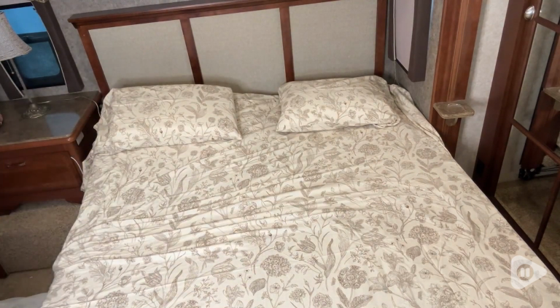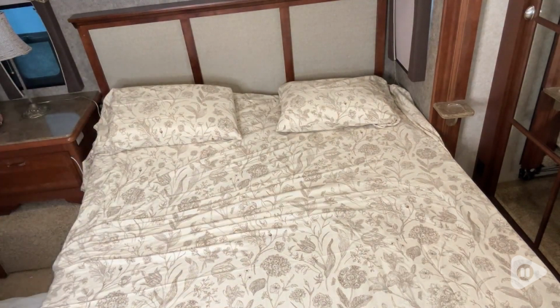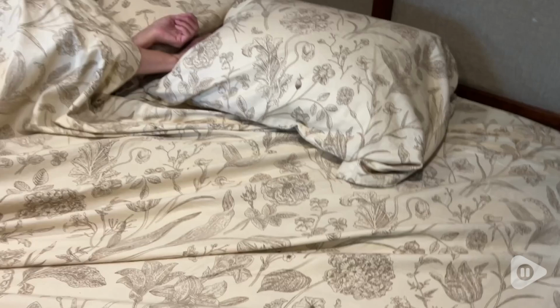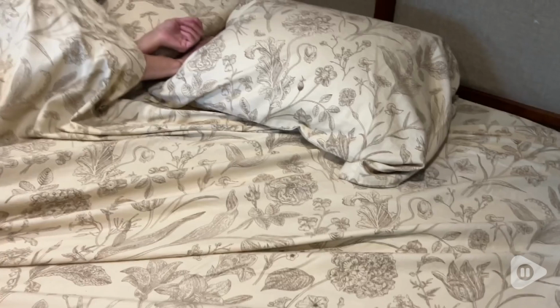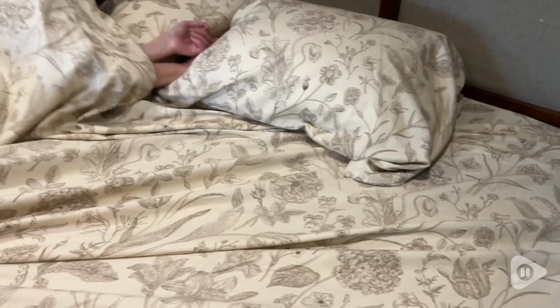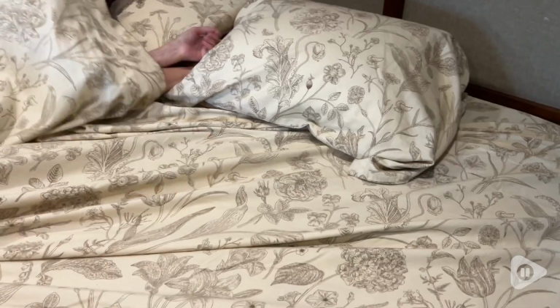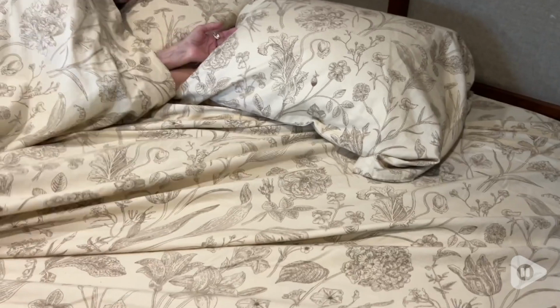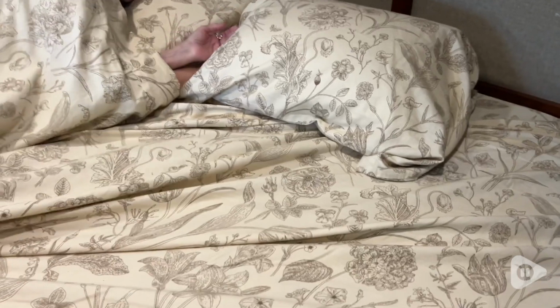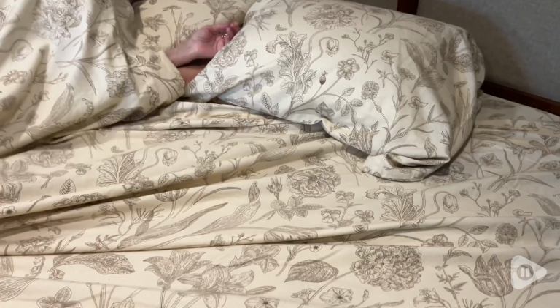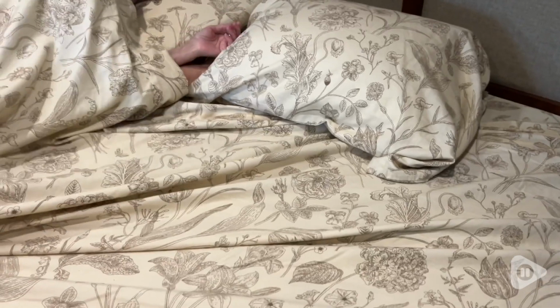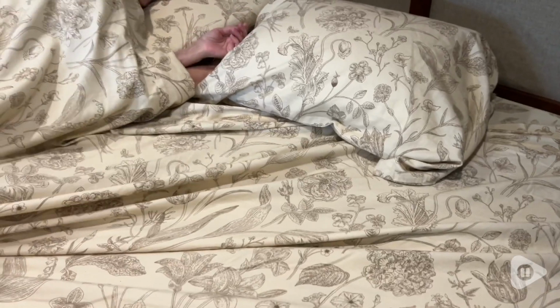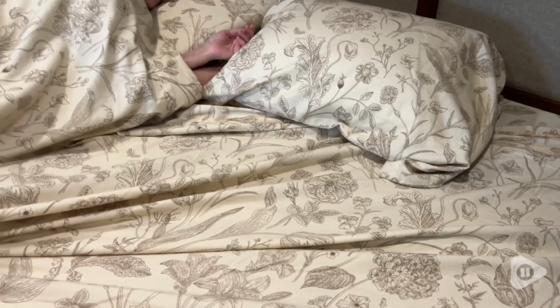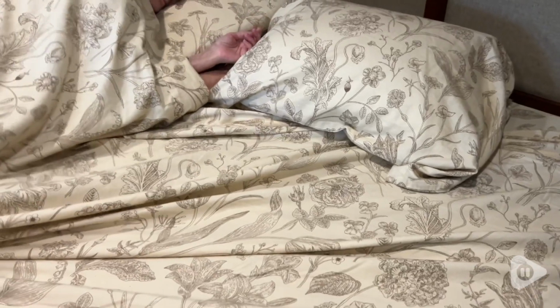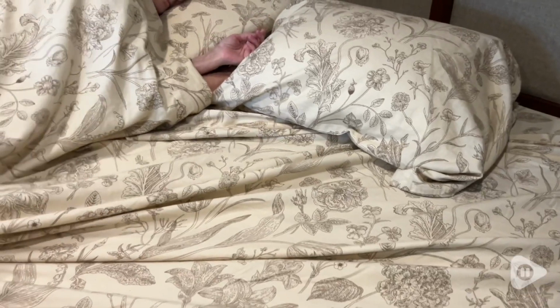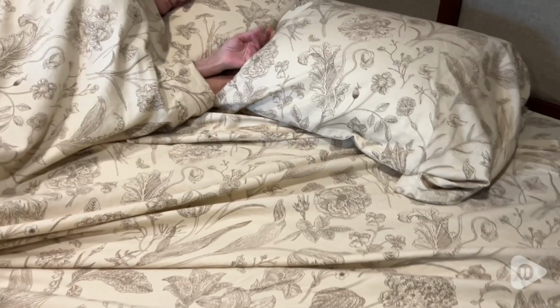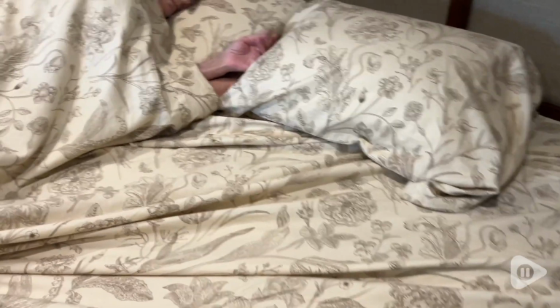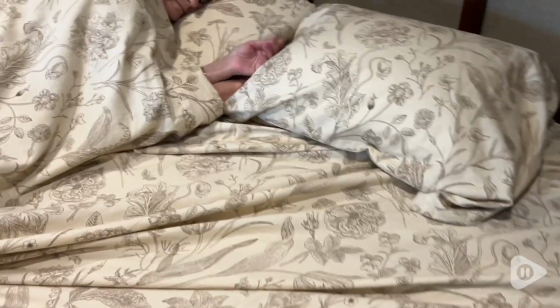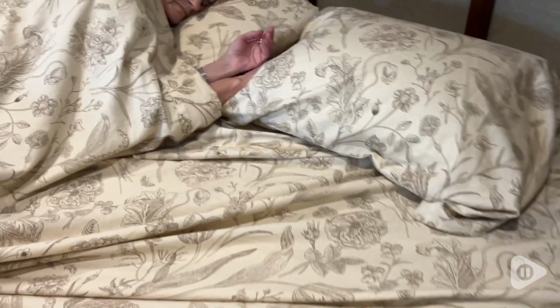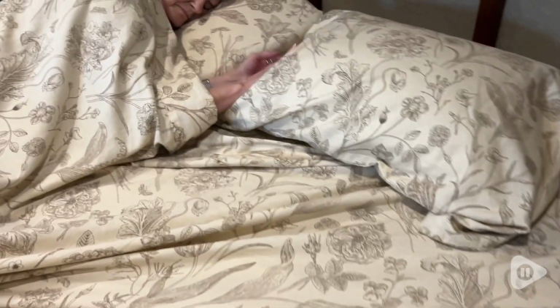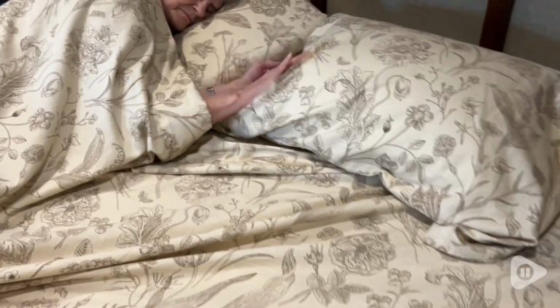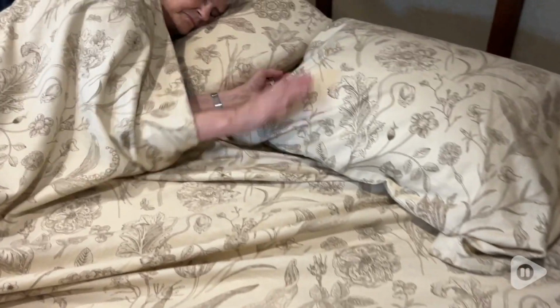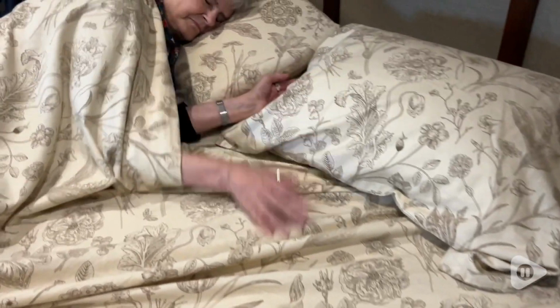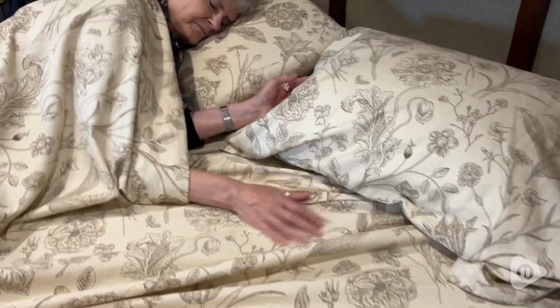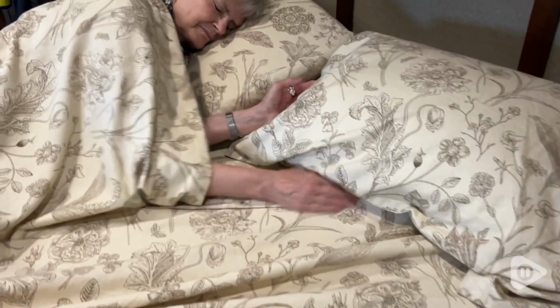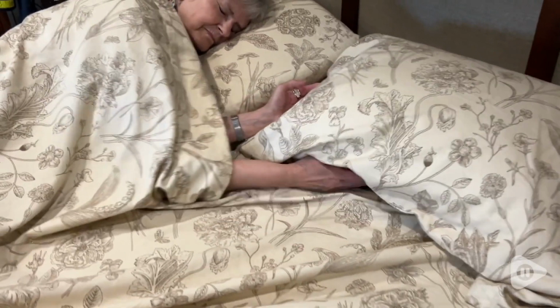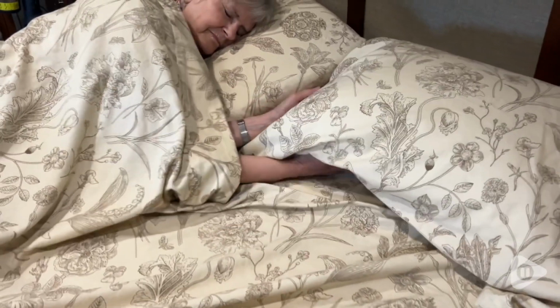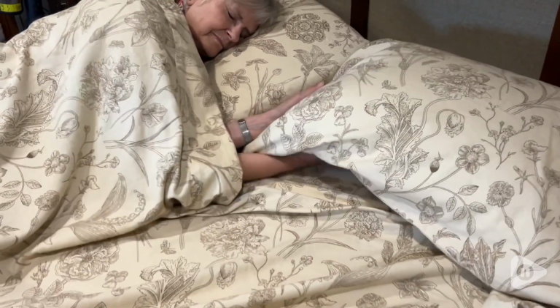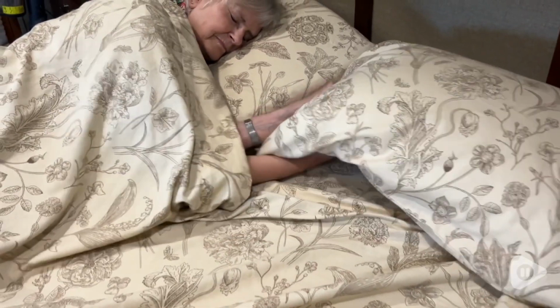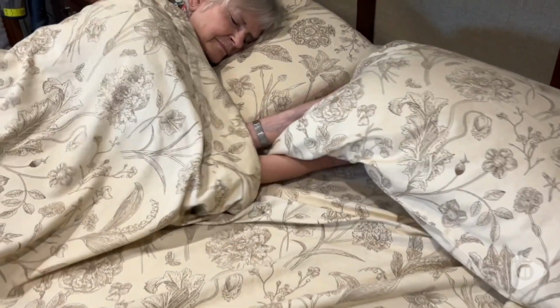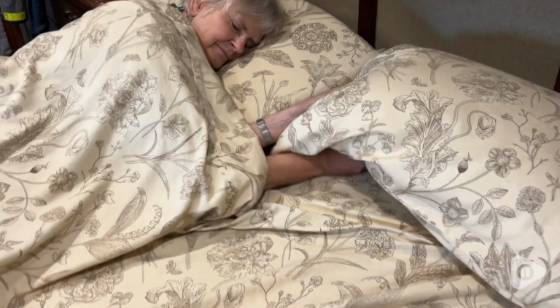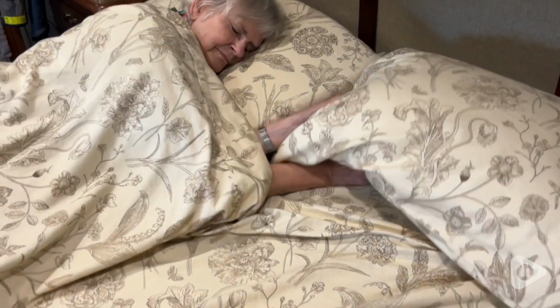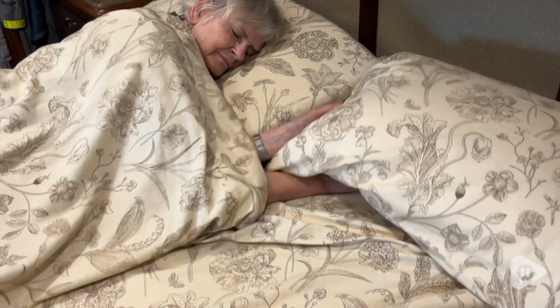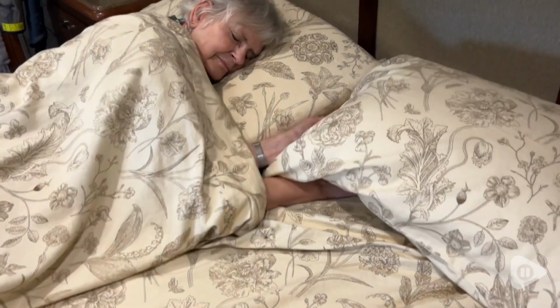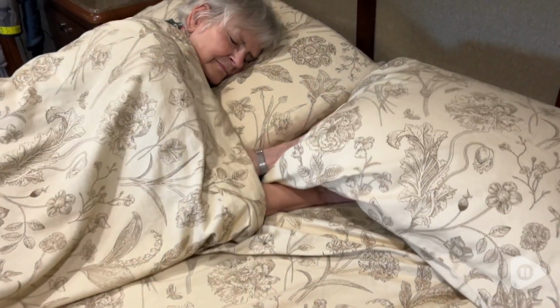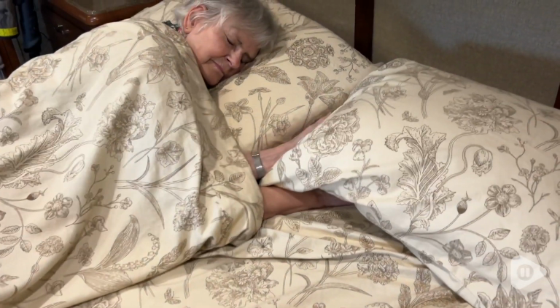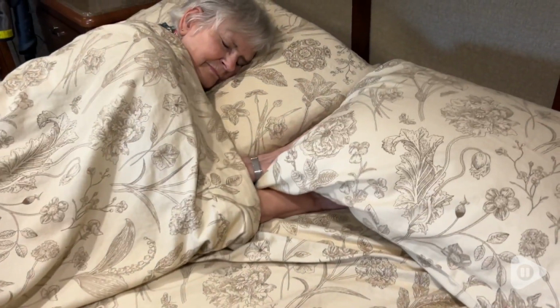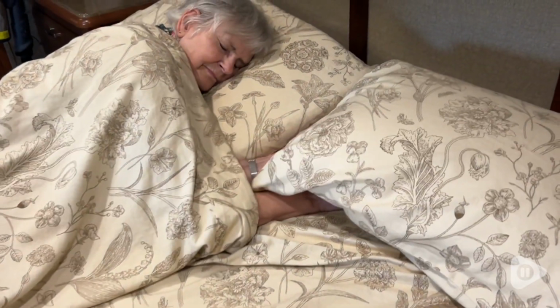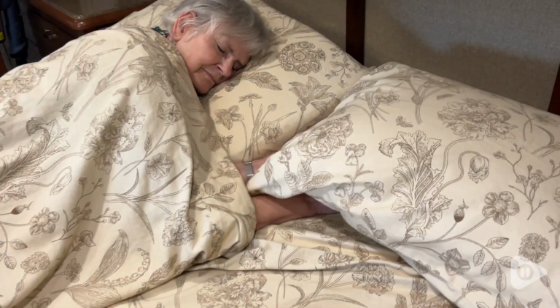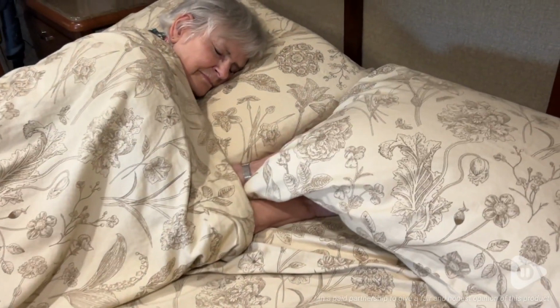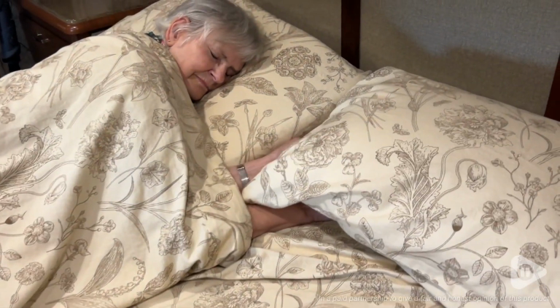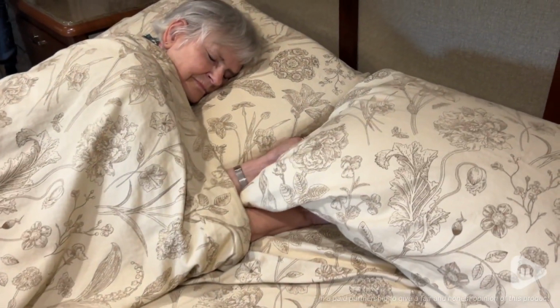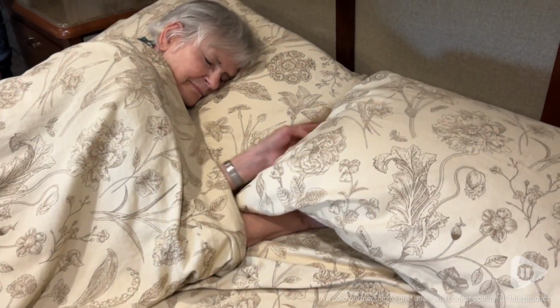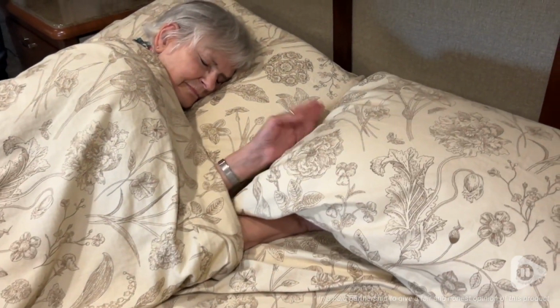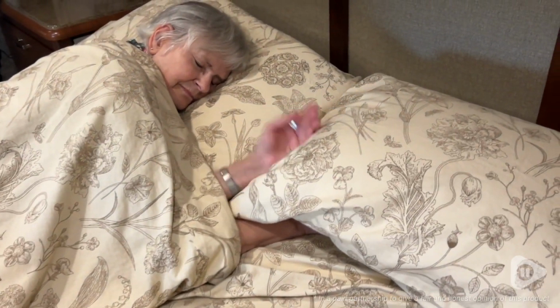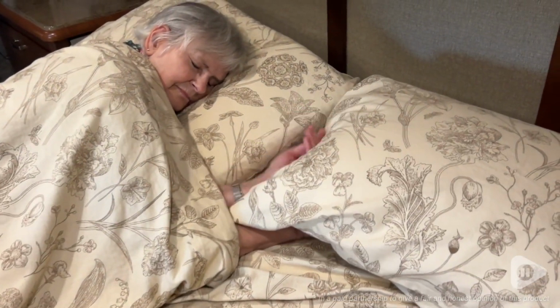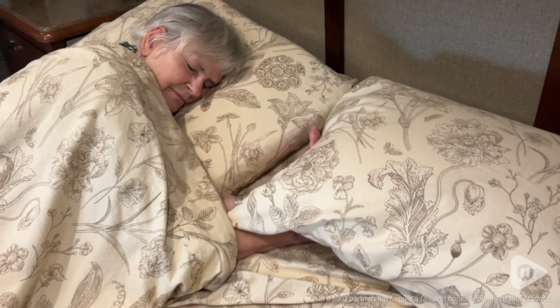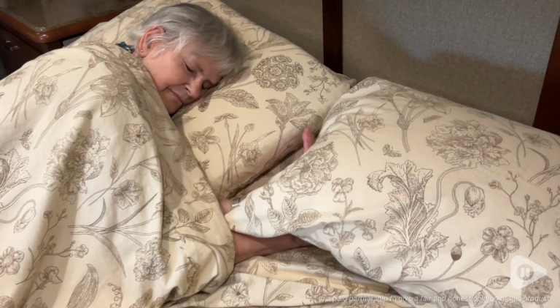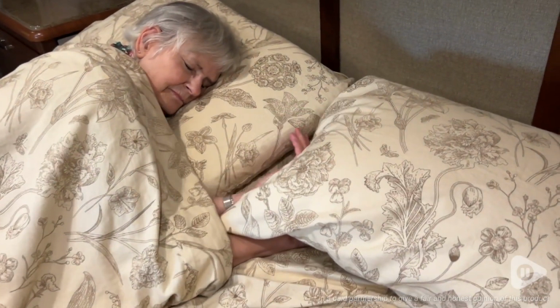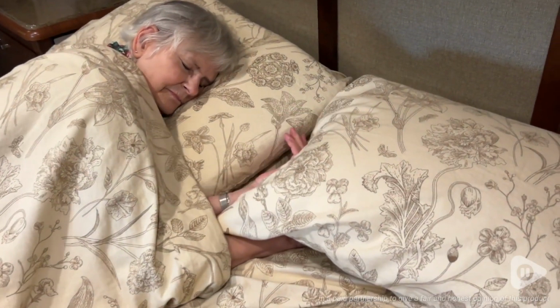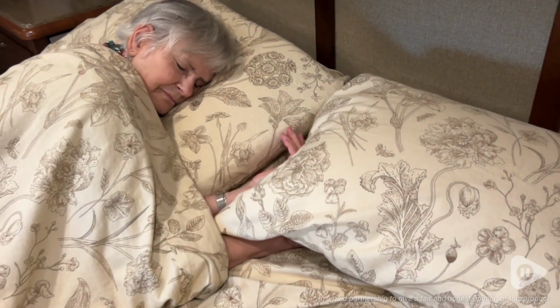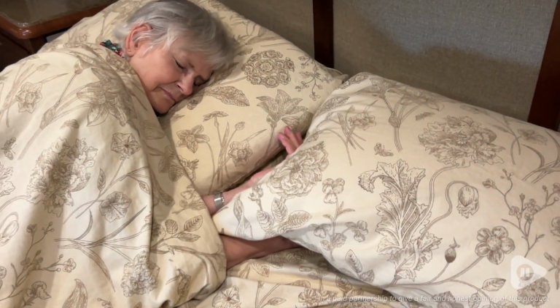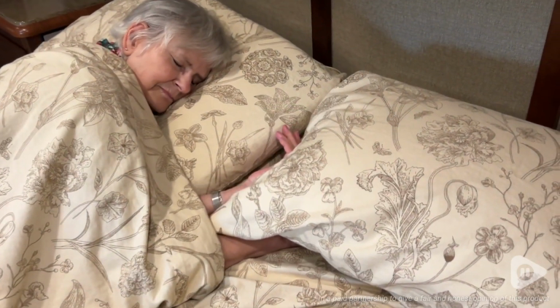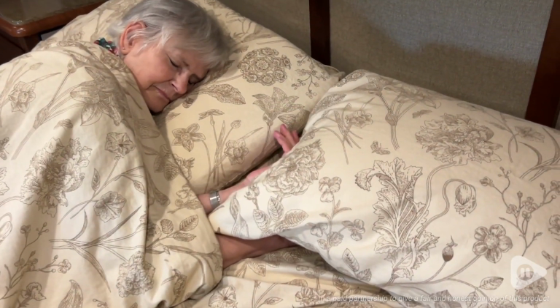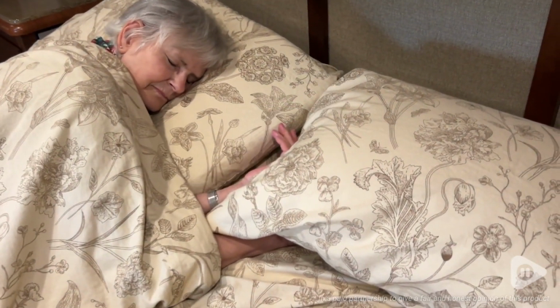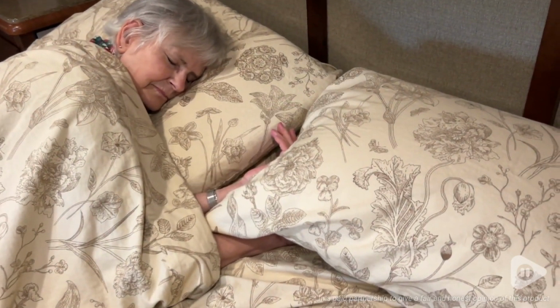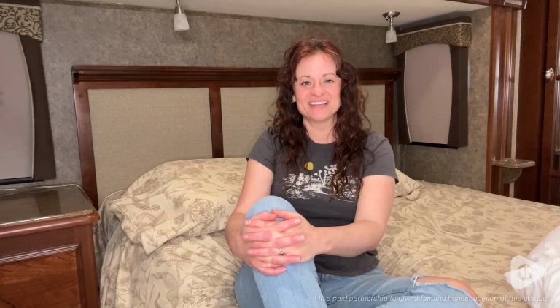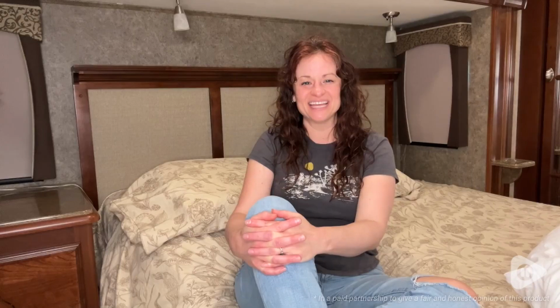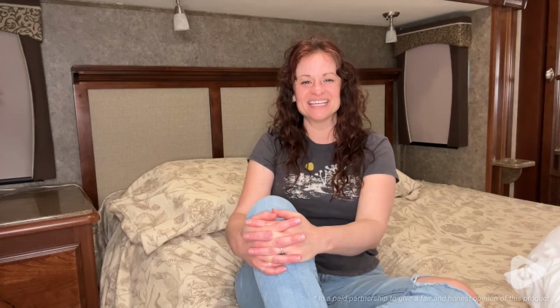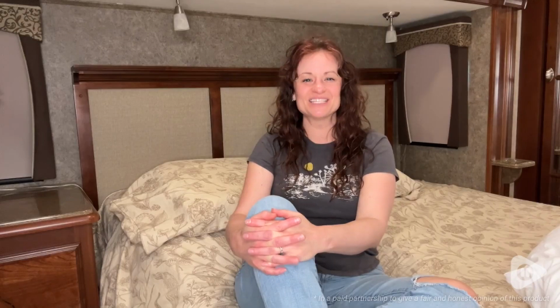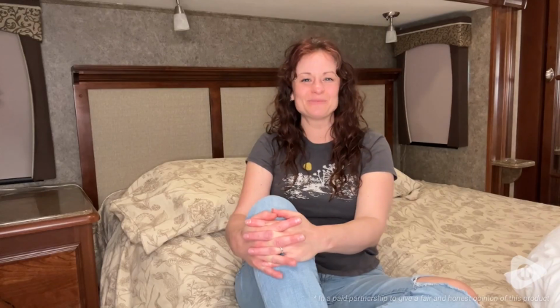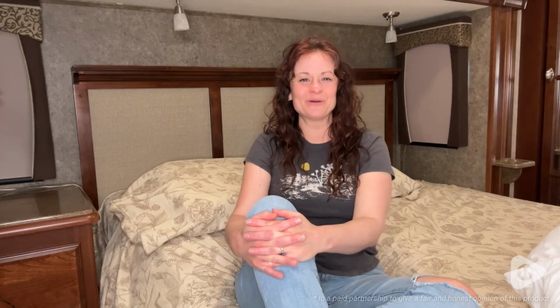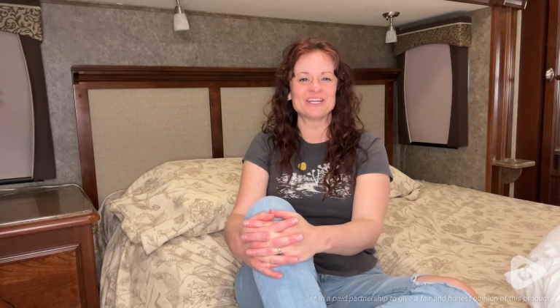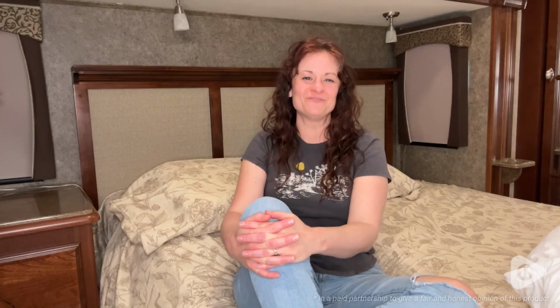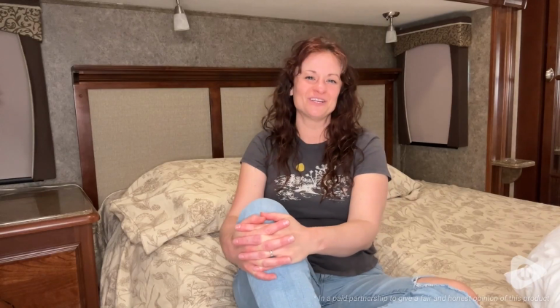My mom is so pleased with these sheets. We both think that they're amazing and we definitely recommend them. And that's our point of view.